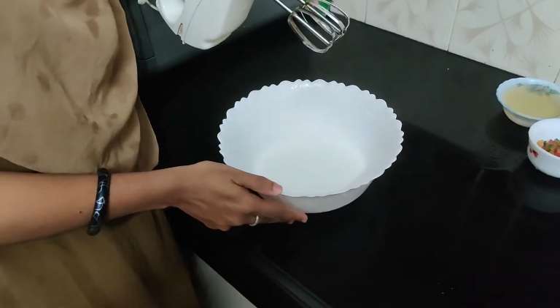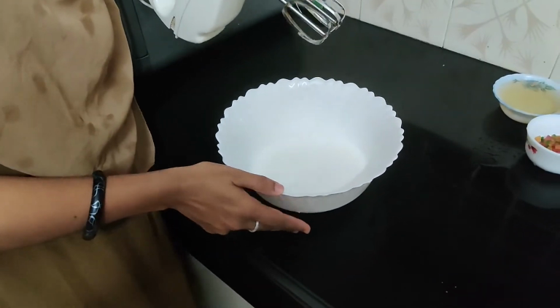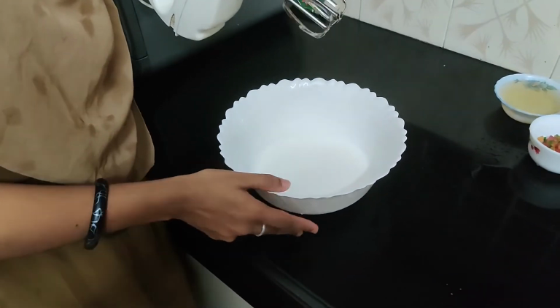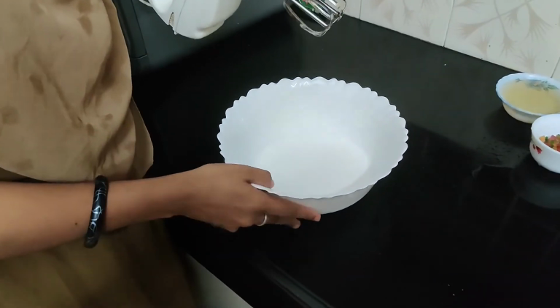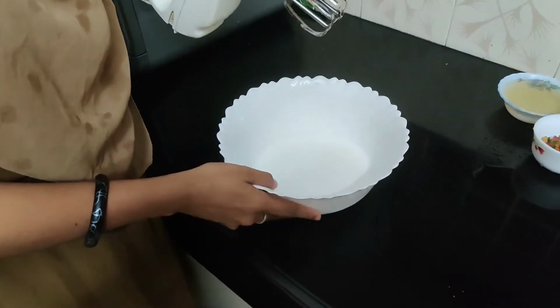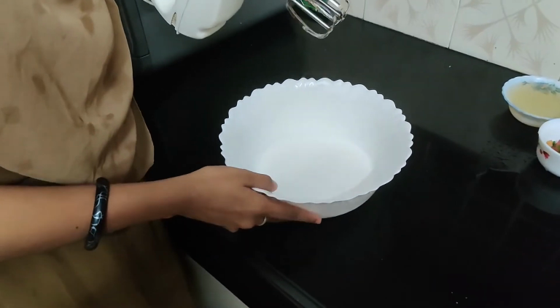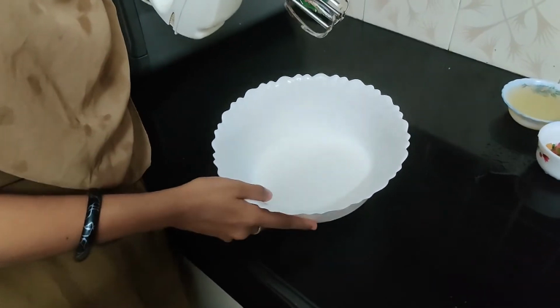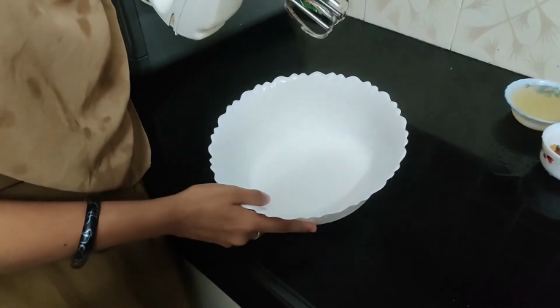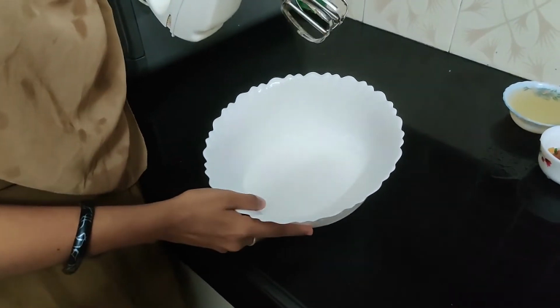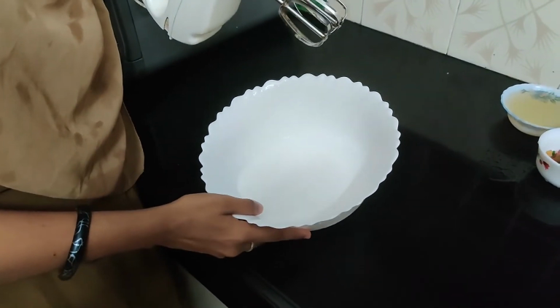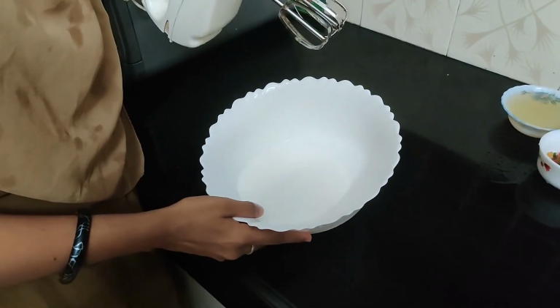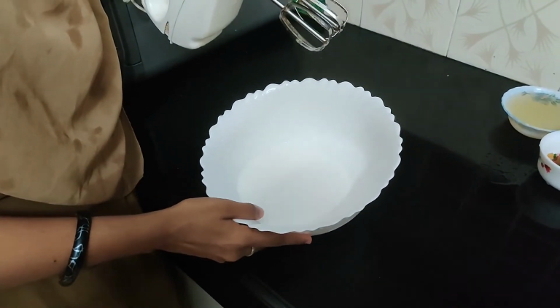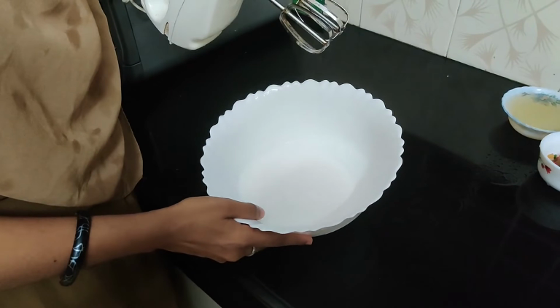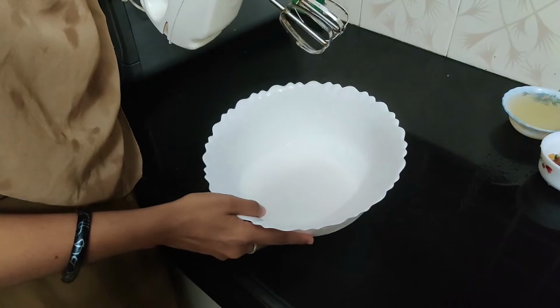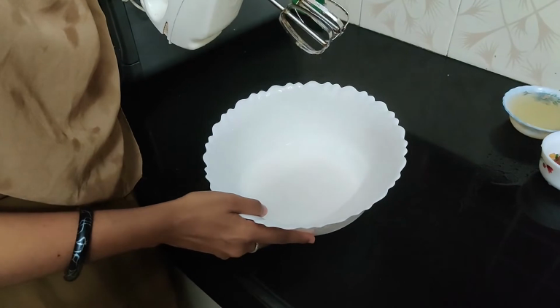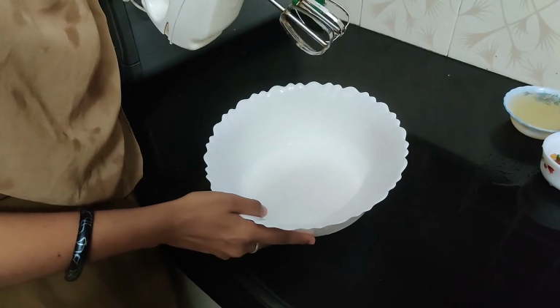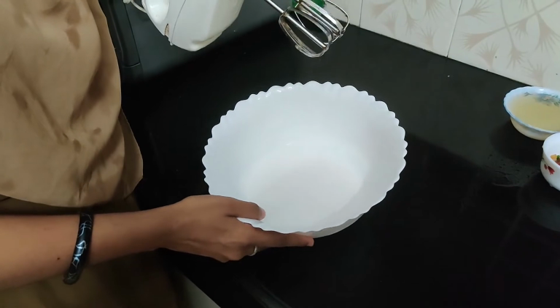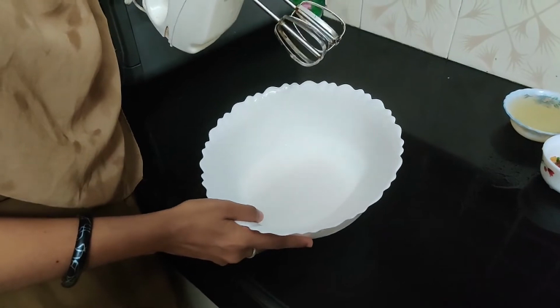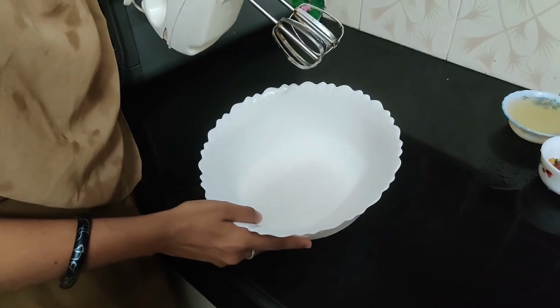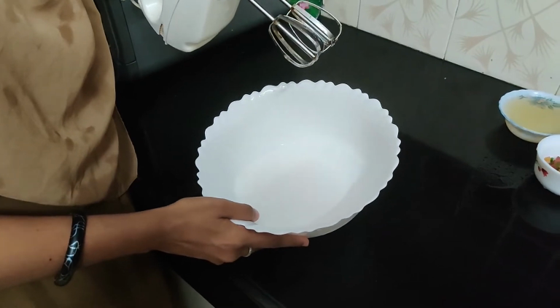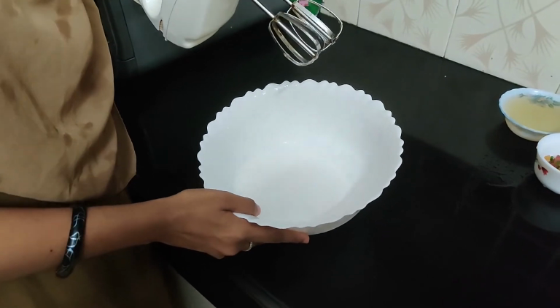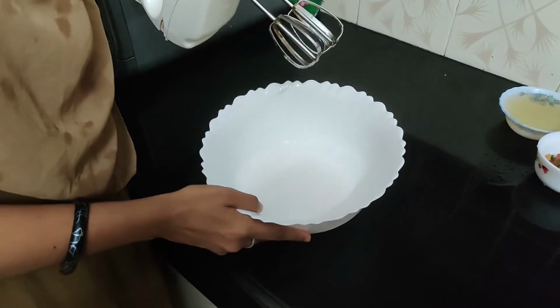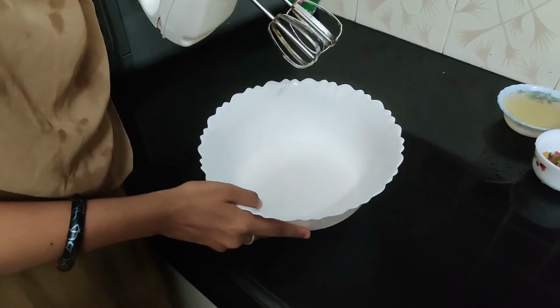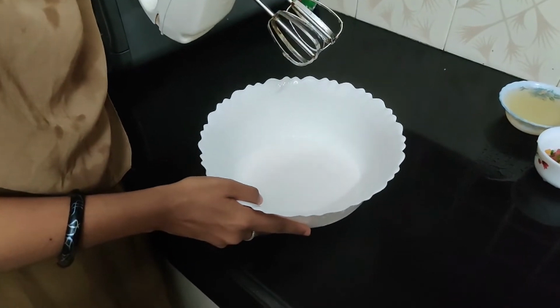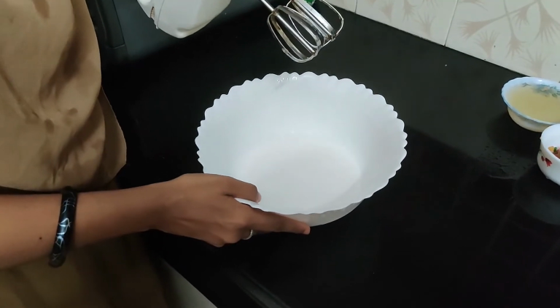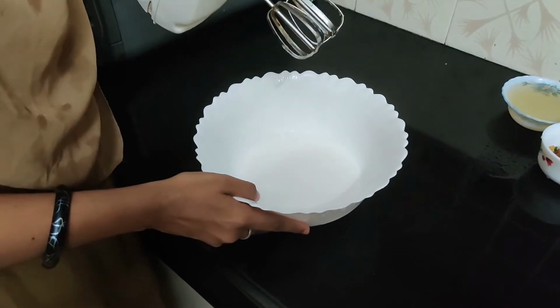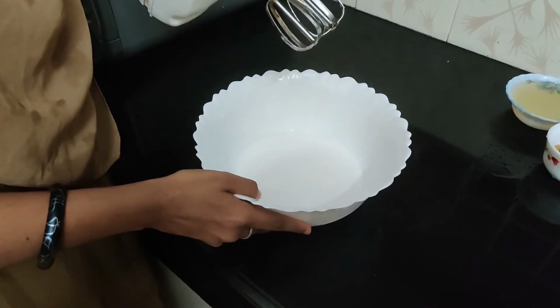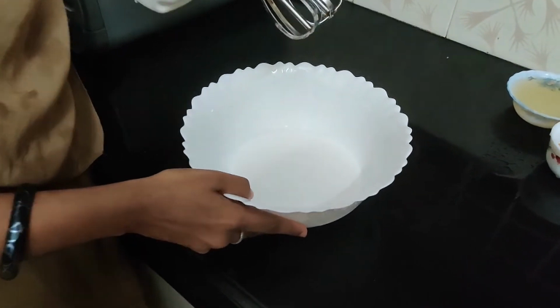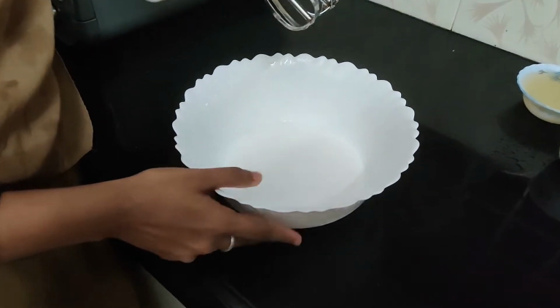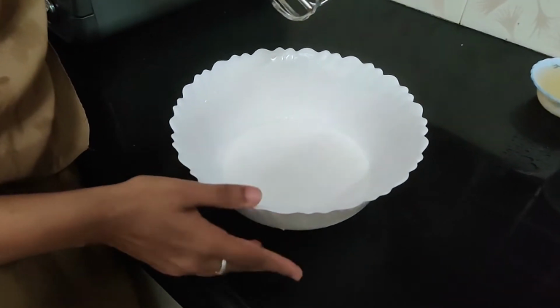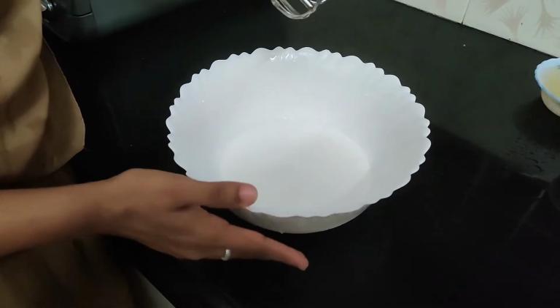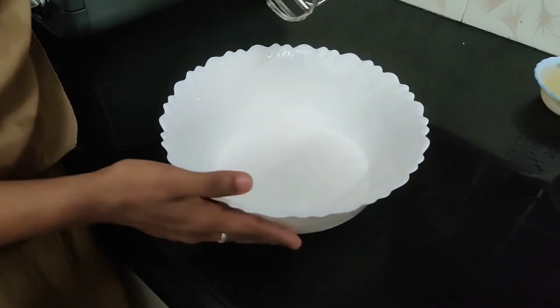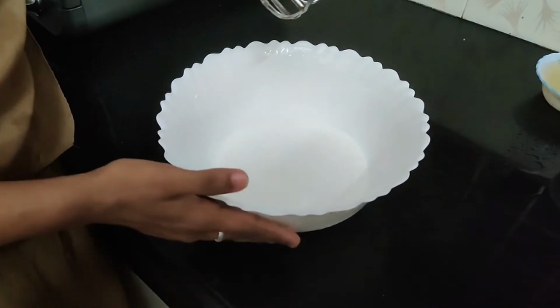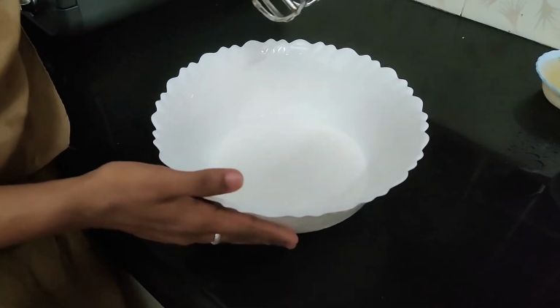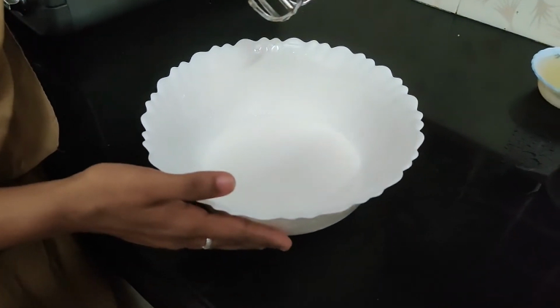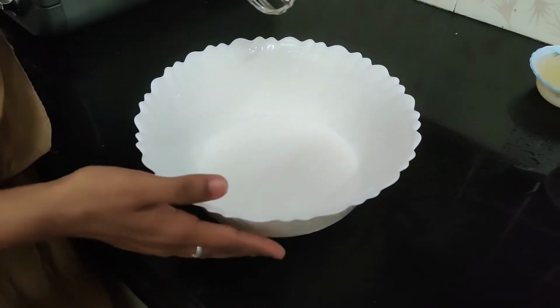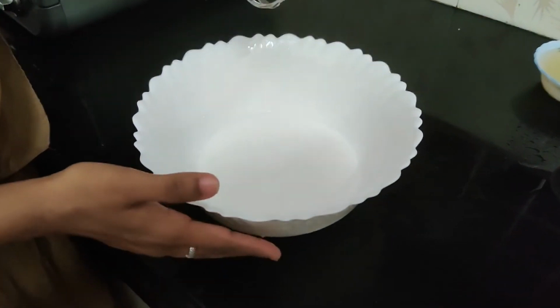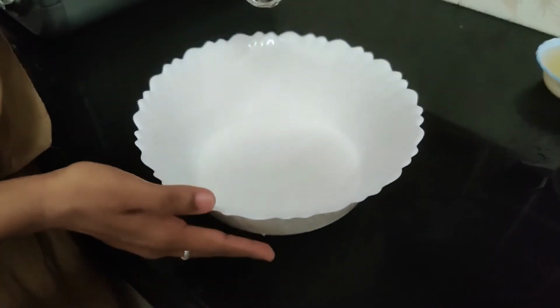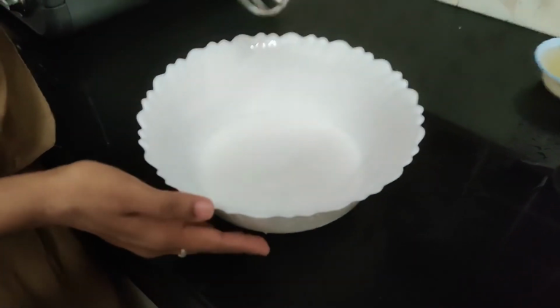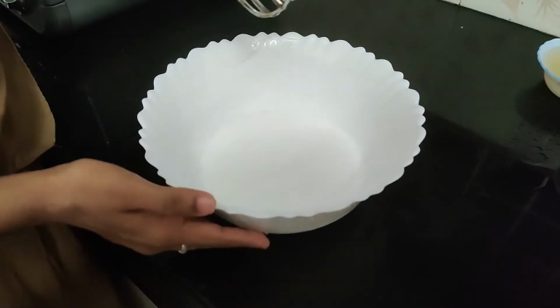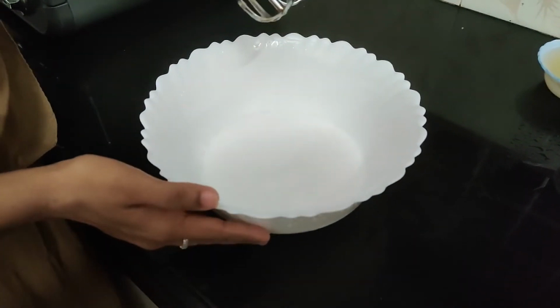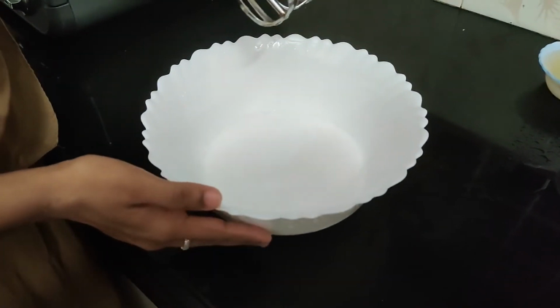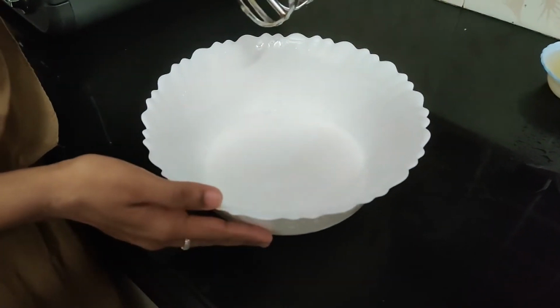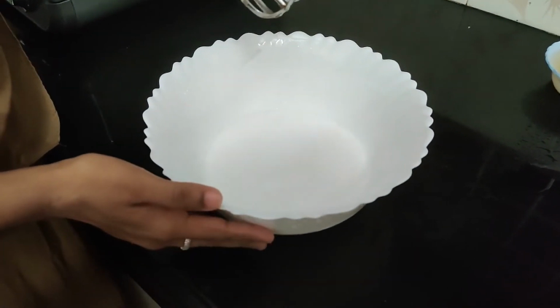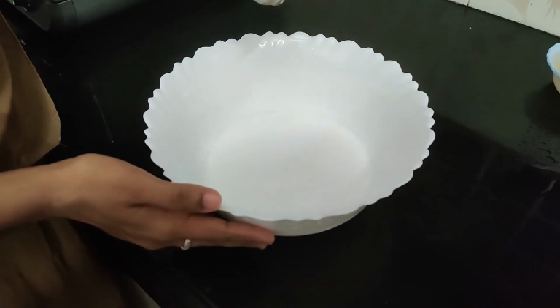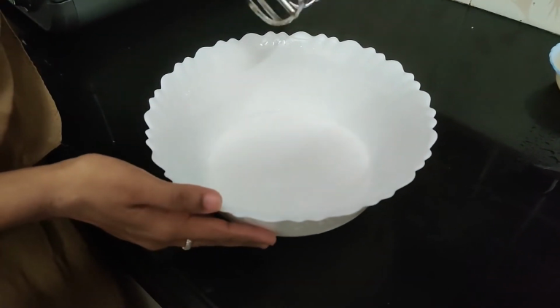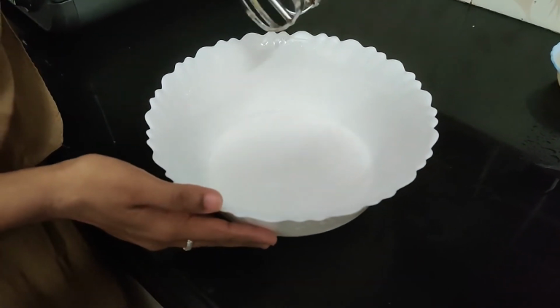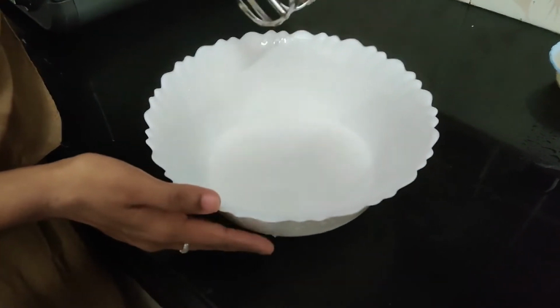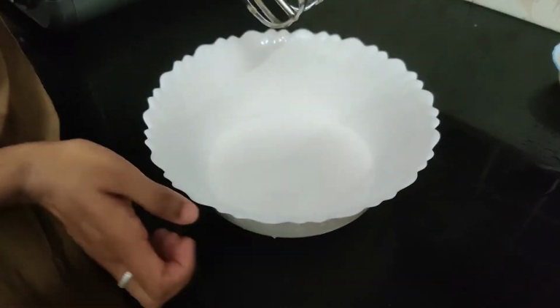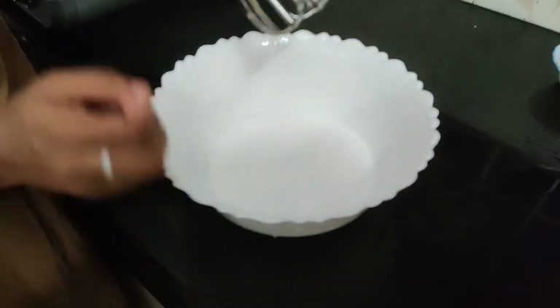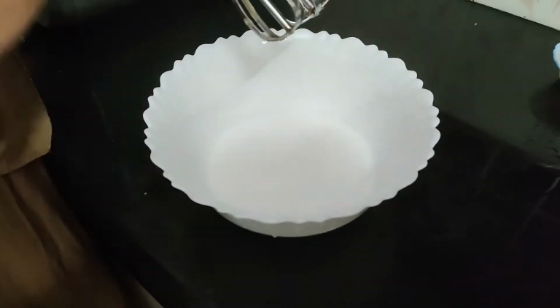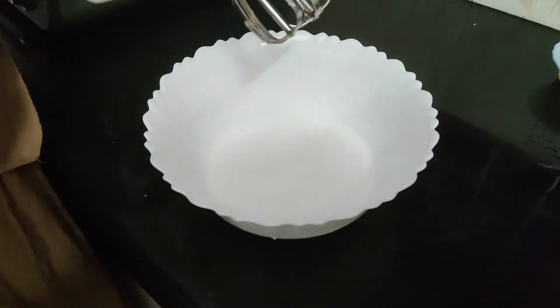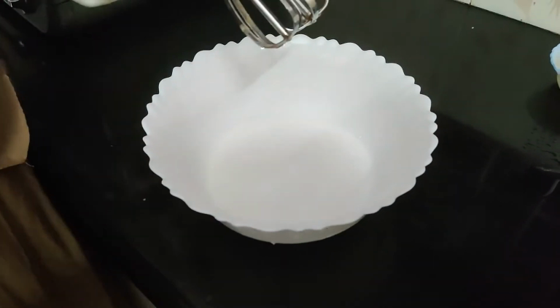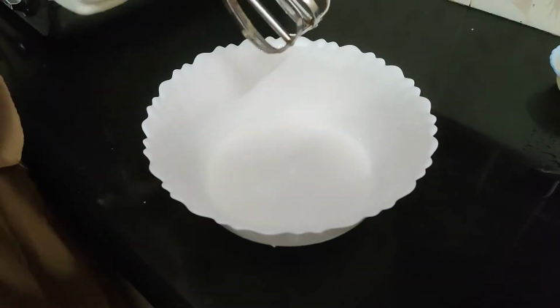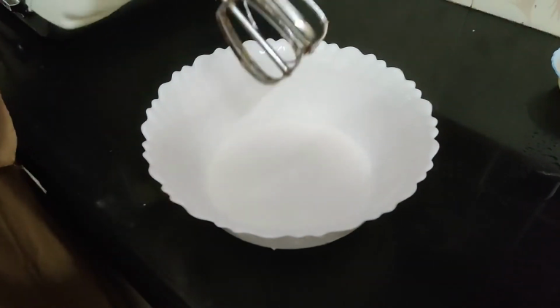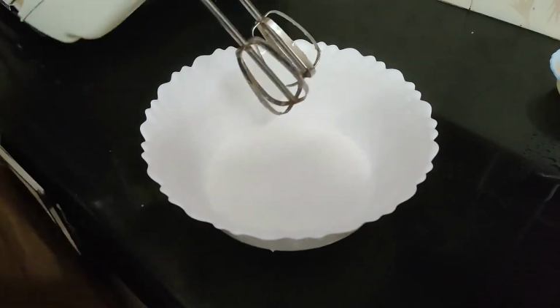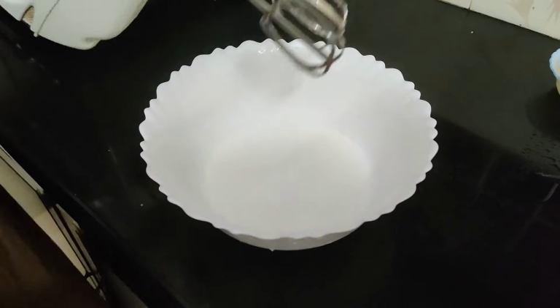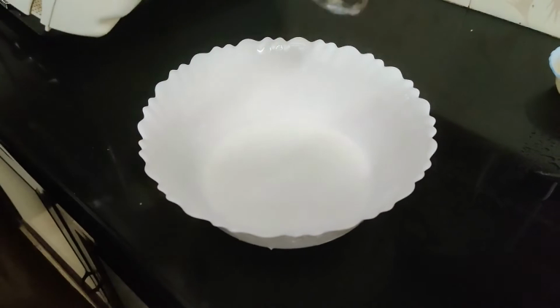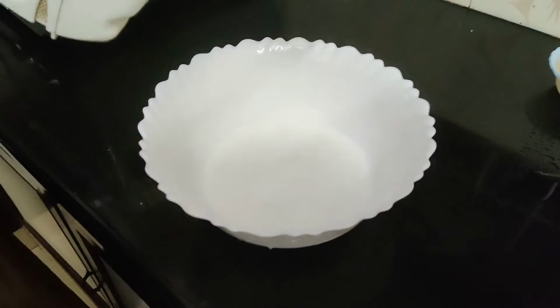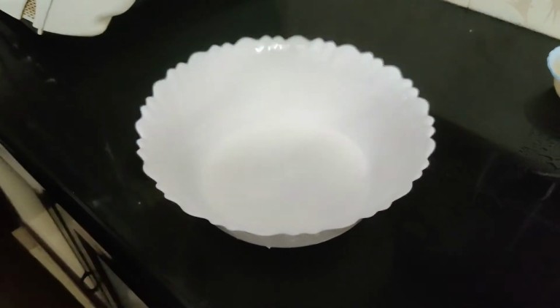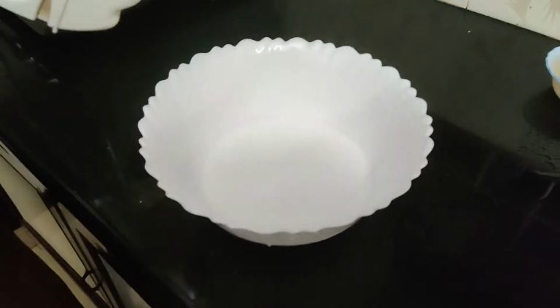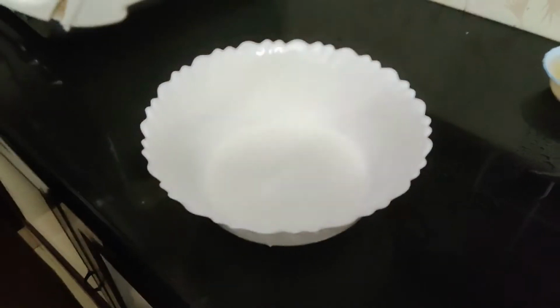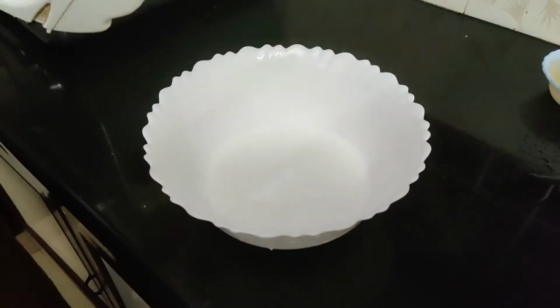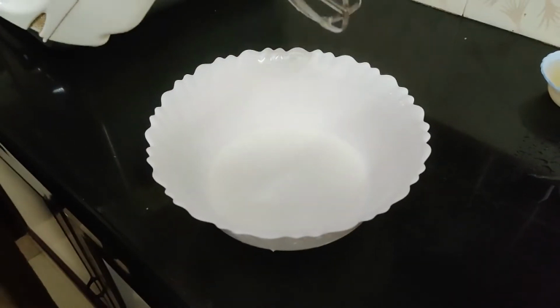It will be frozen just enough to melt — it takes about 2 minutes to melt.